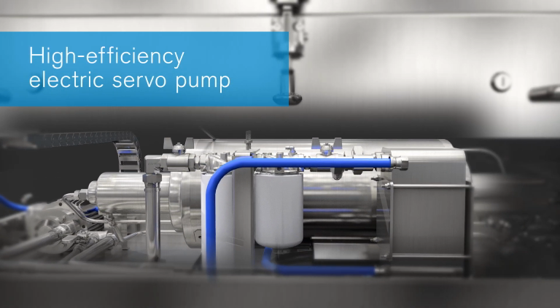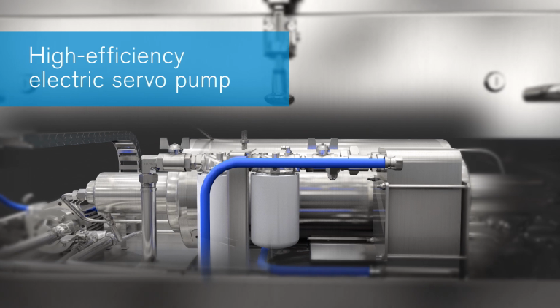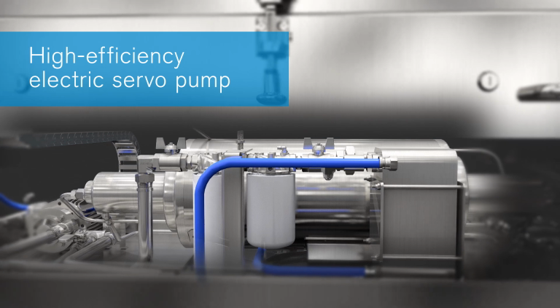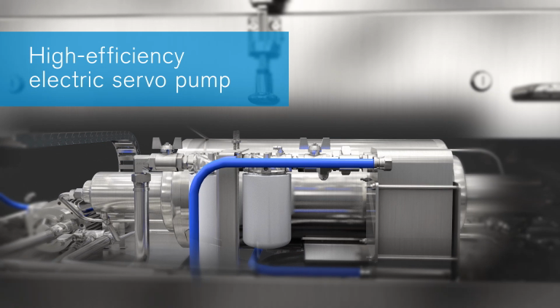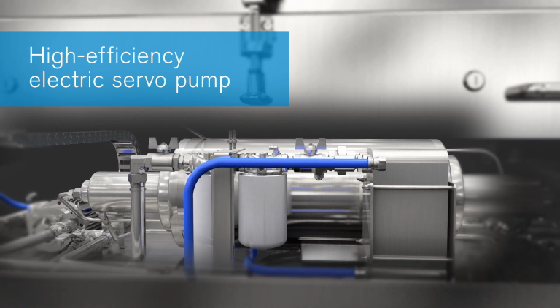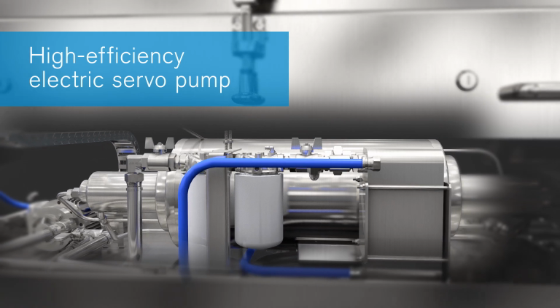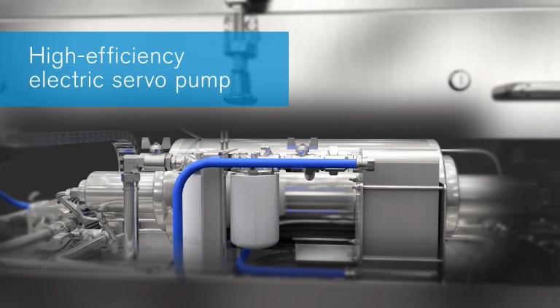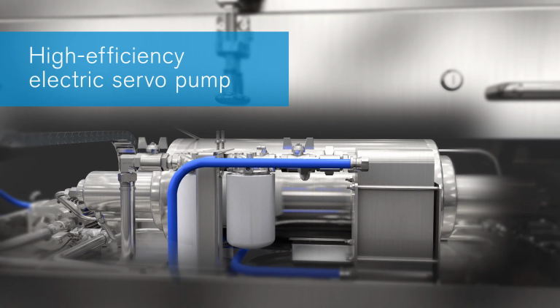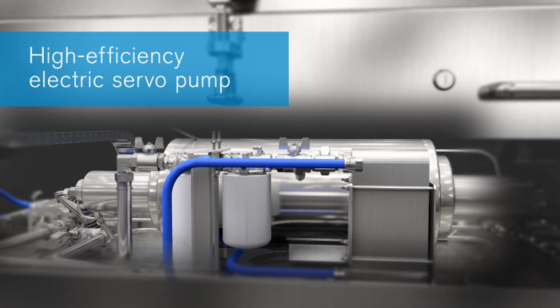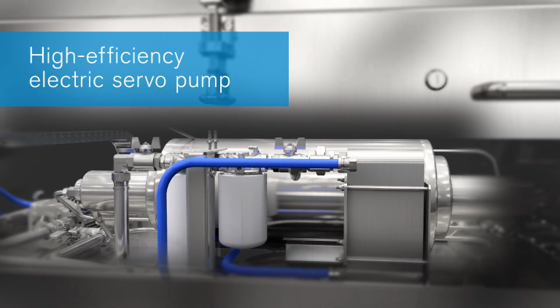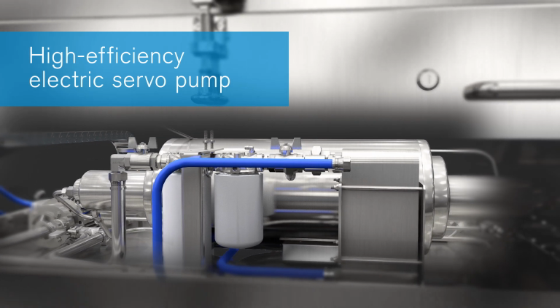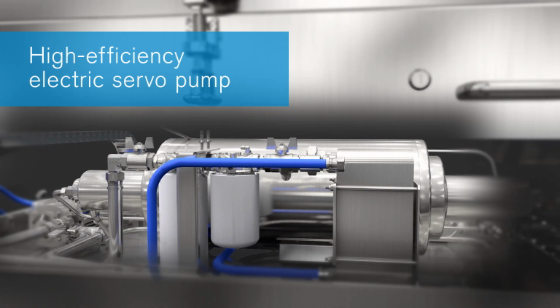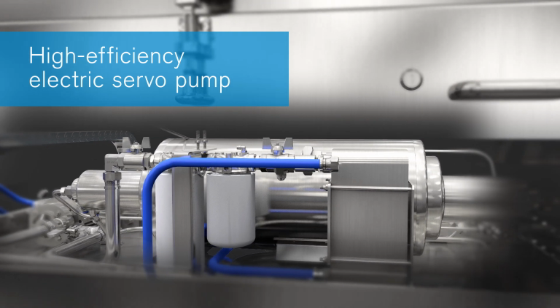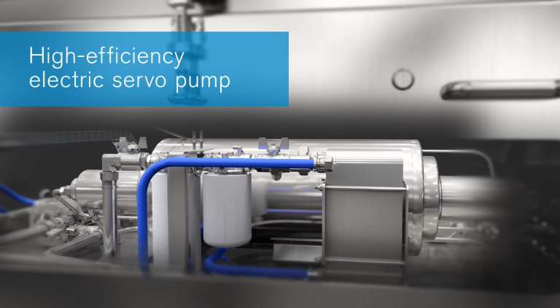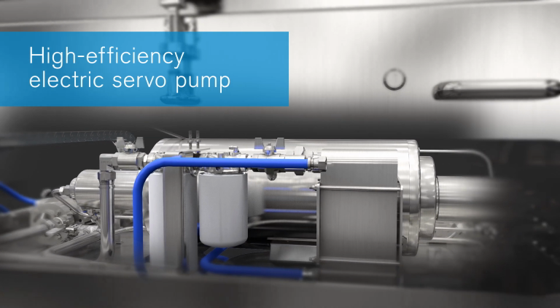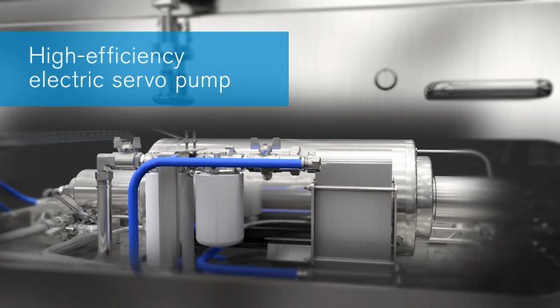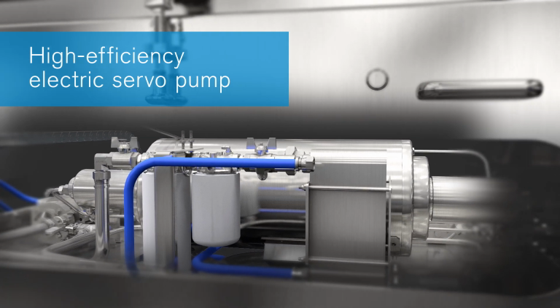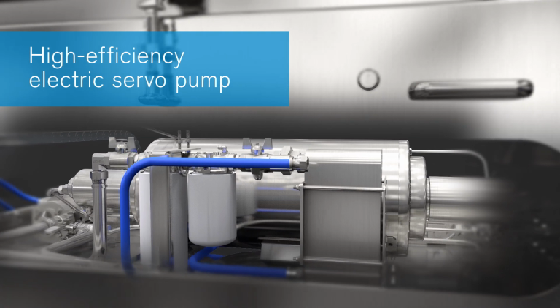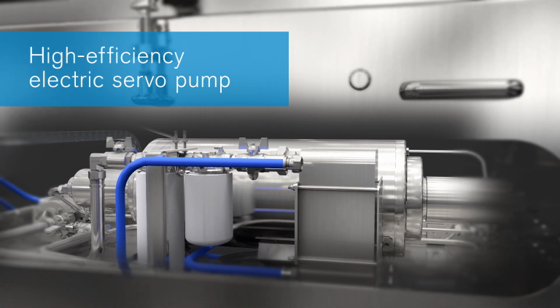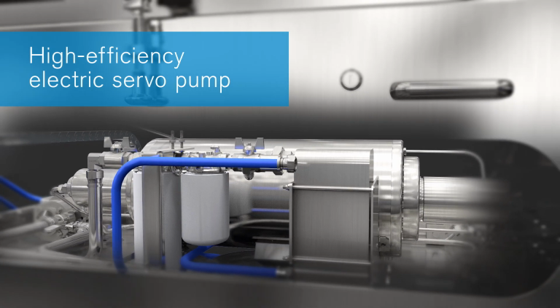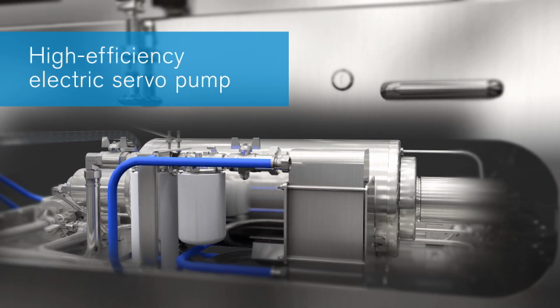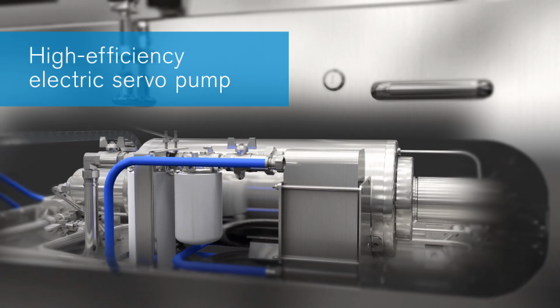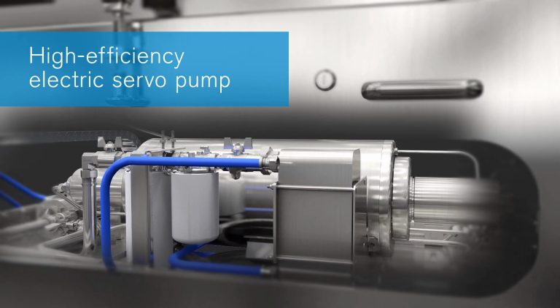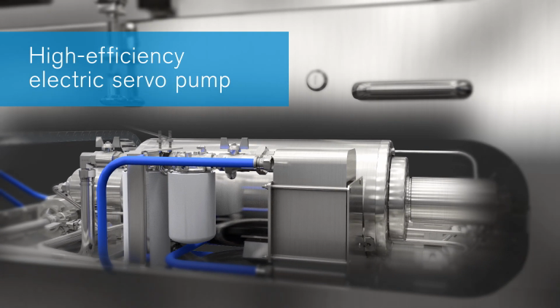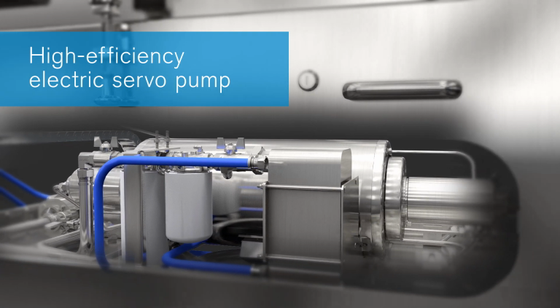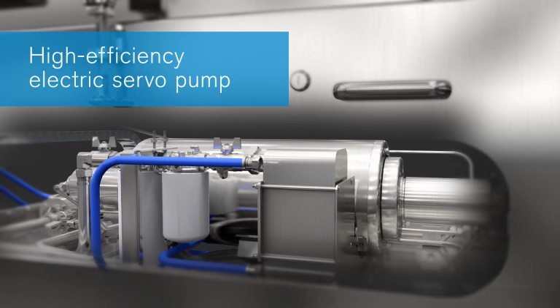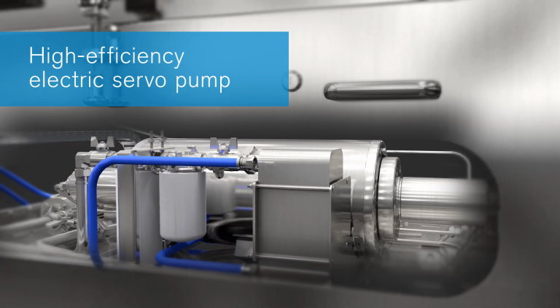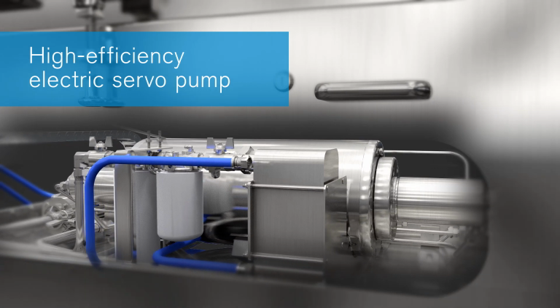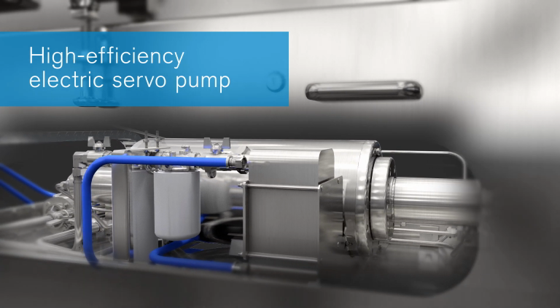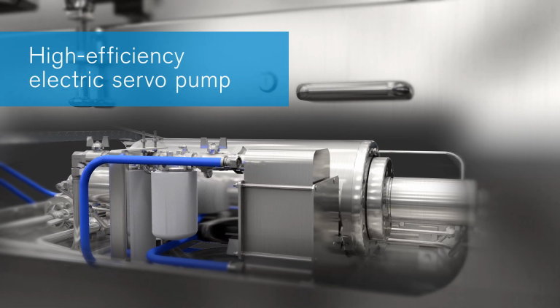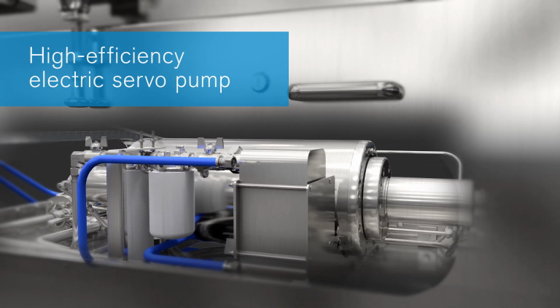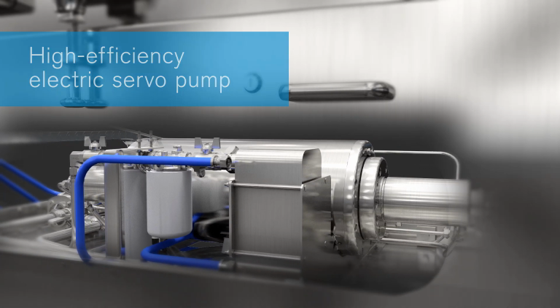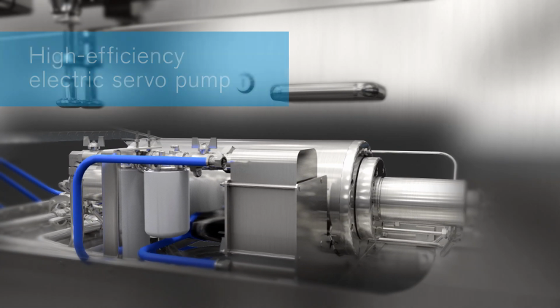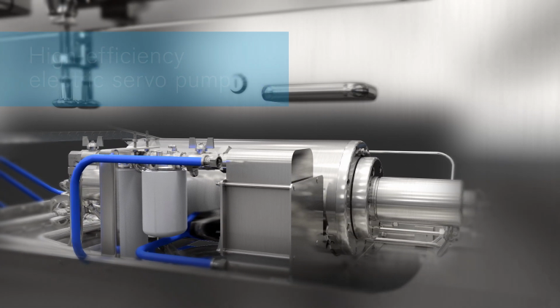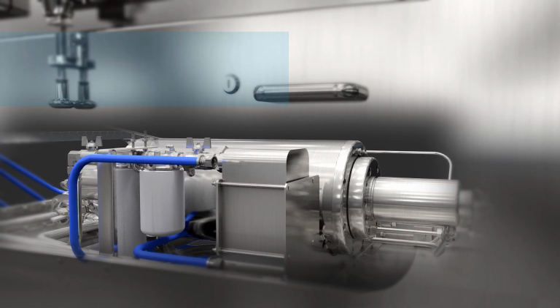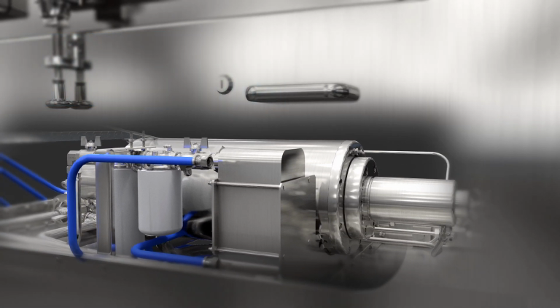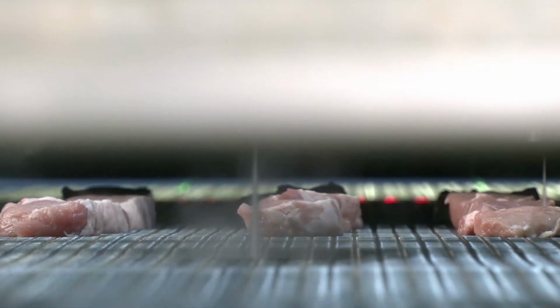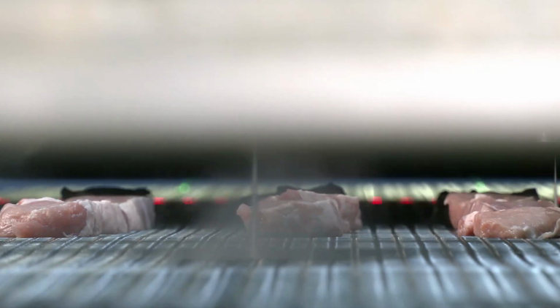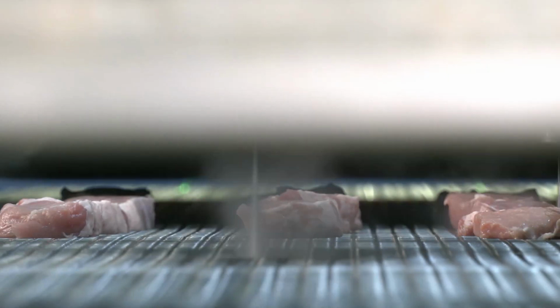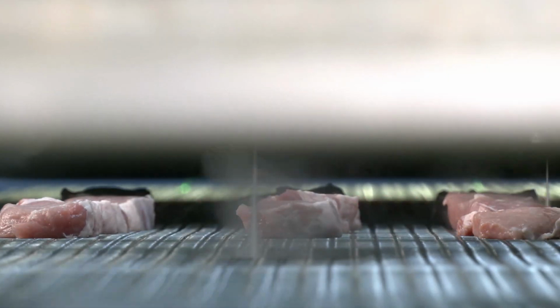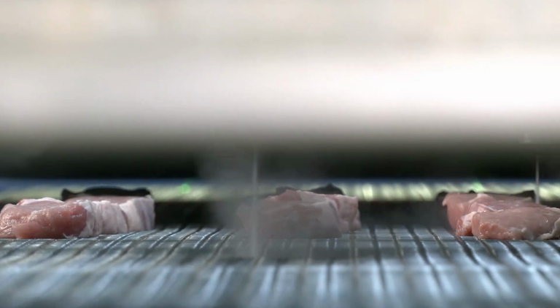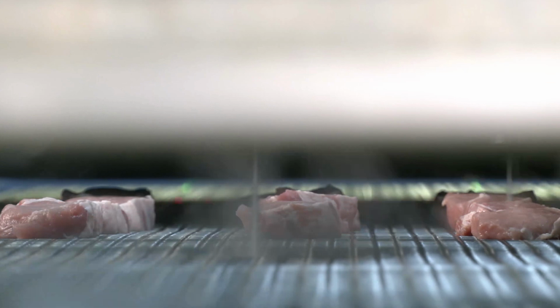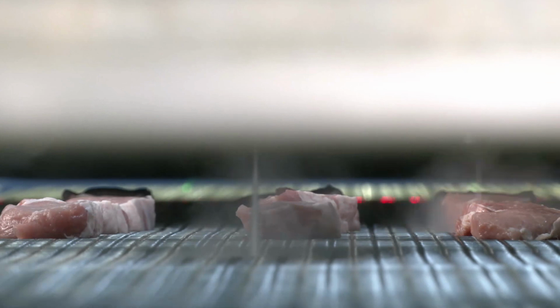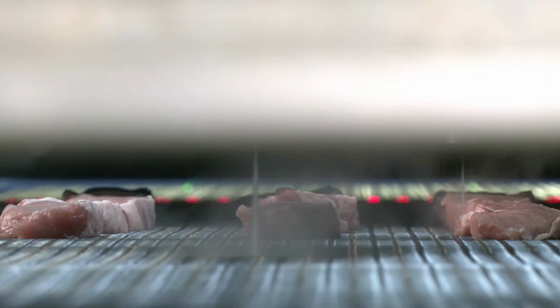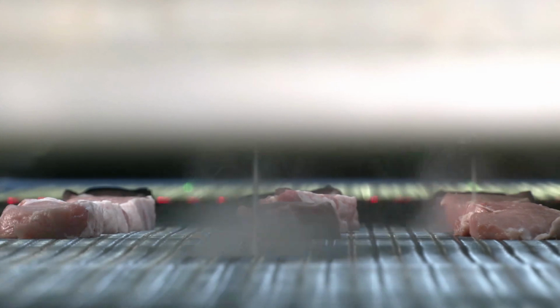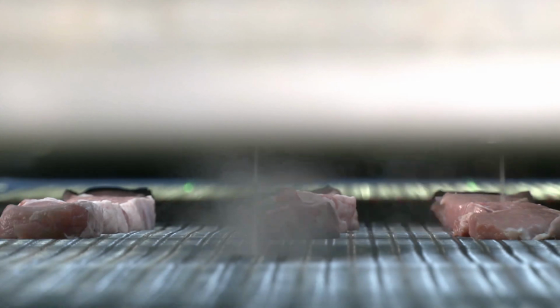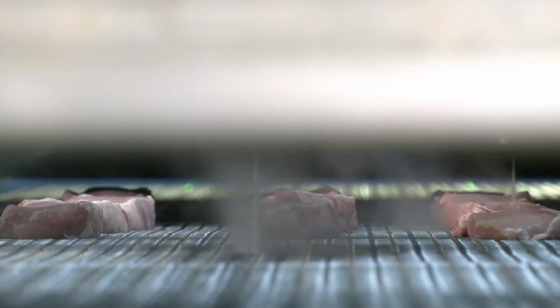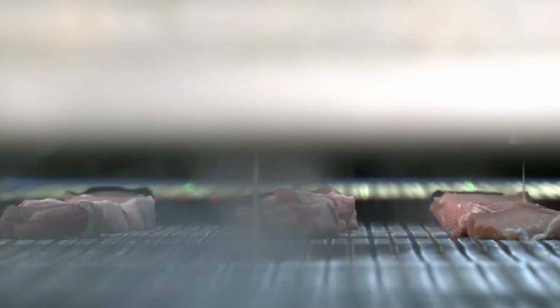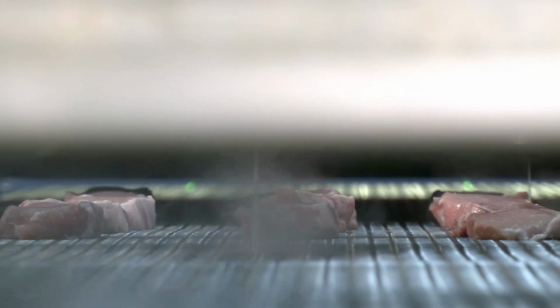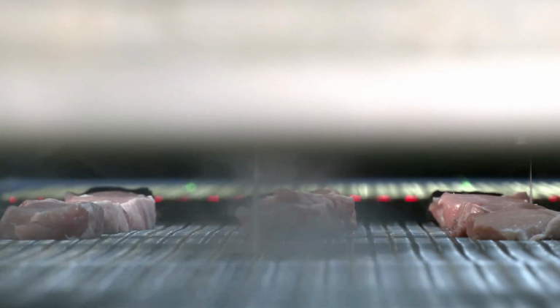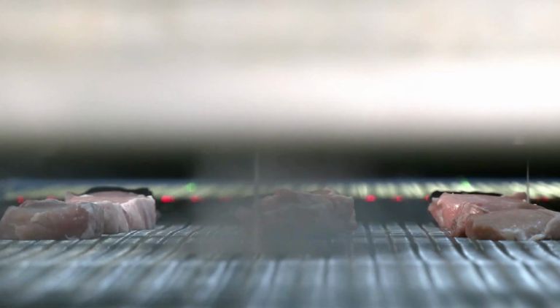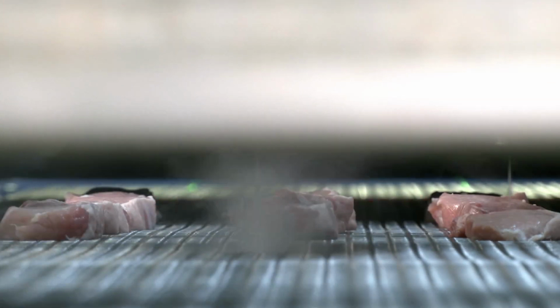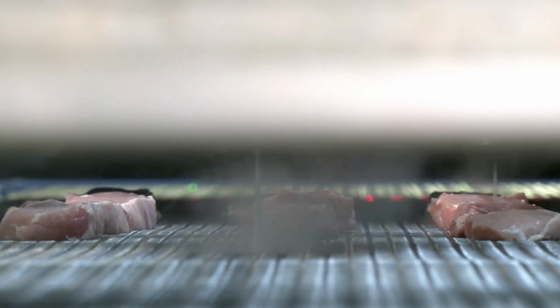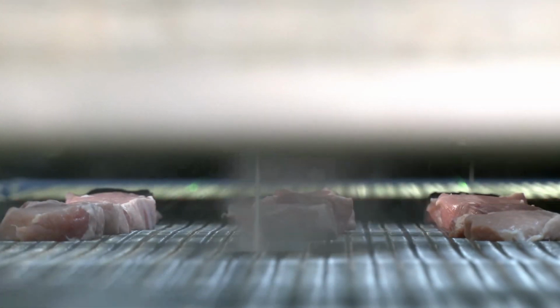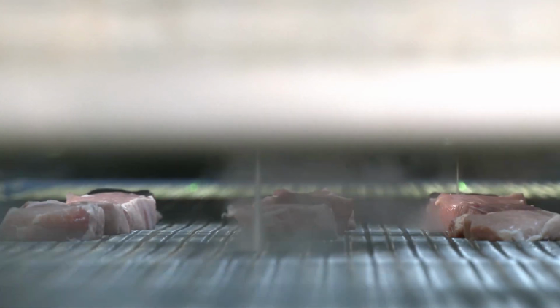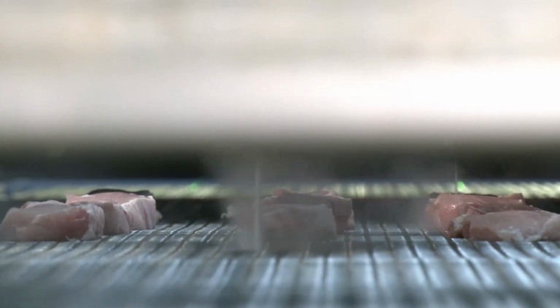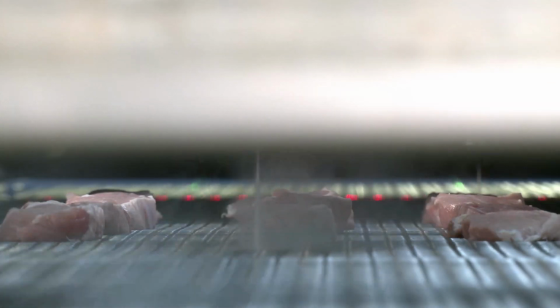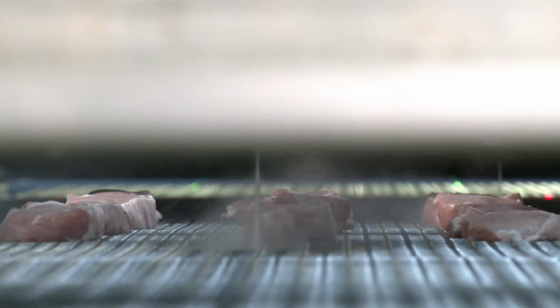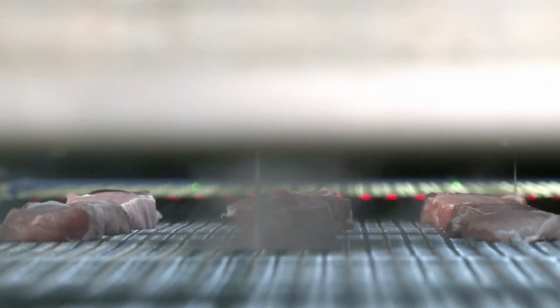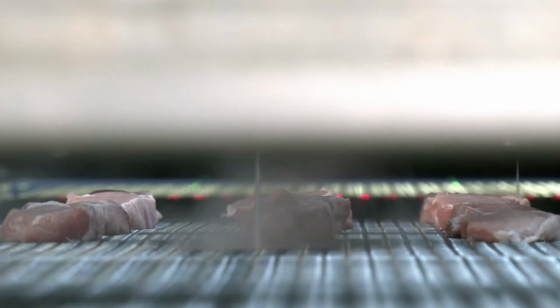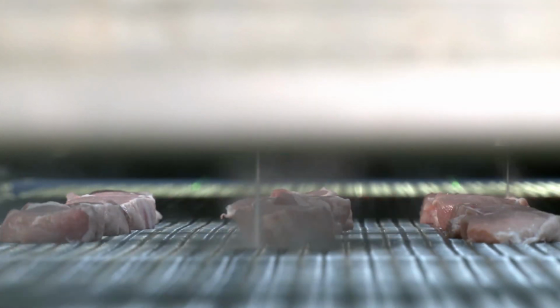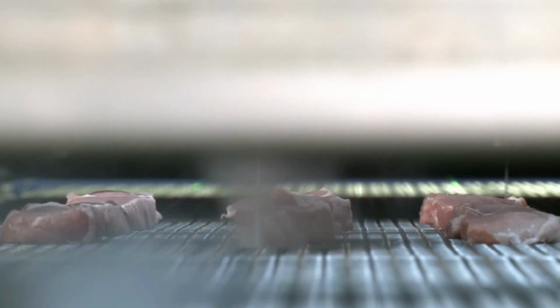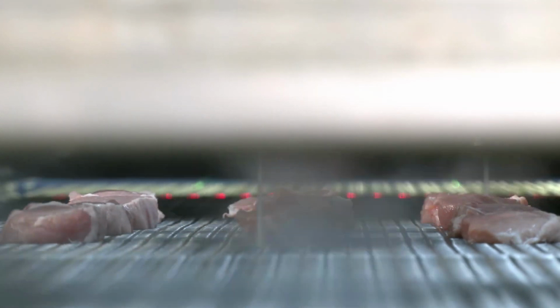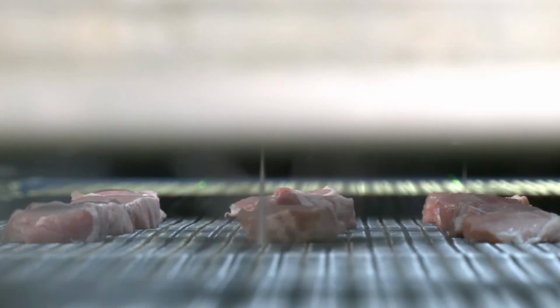Exclusive to JBT, this electric, servo-driven pump provides reliable cutting power at a low-energy cost for ongoing sustainability.